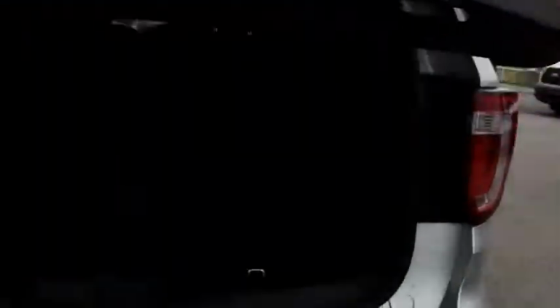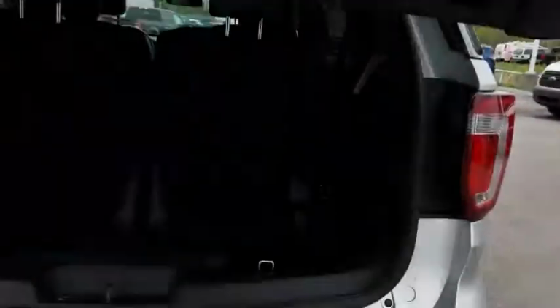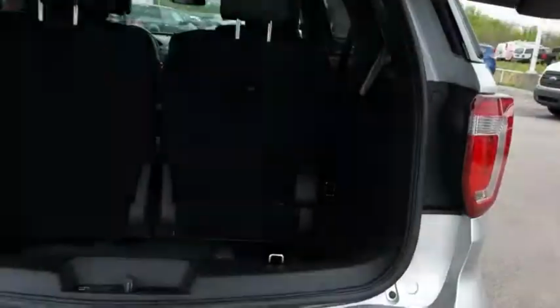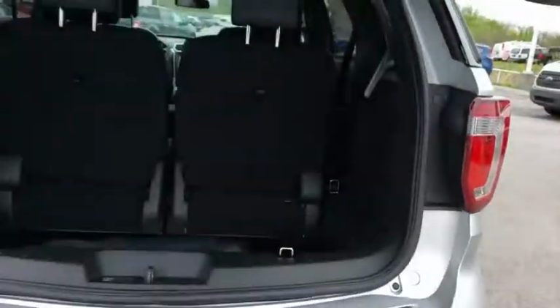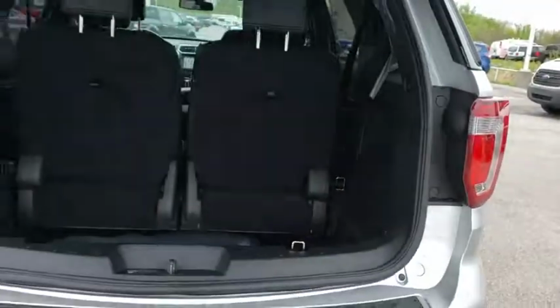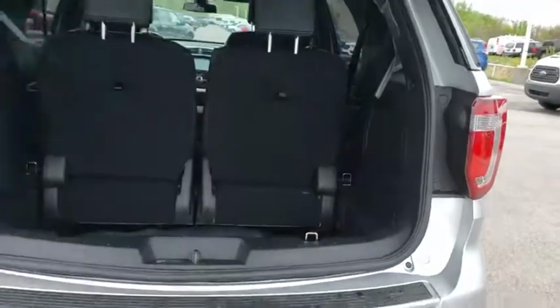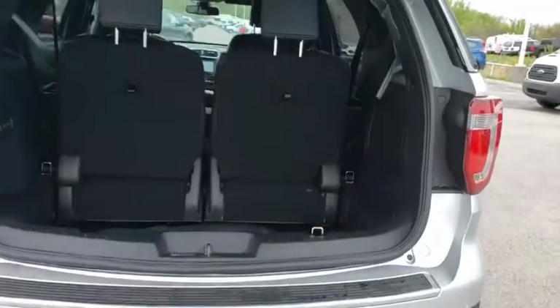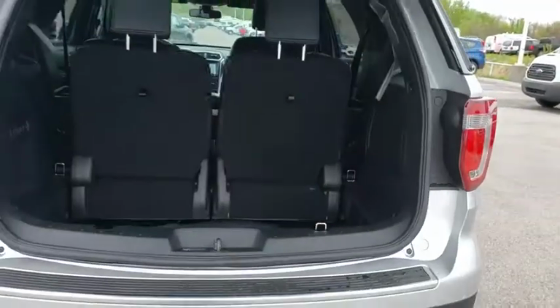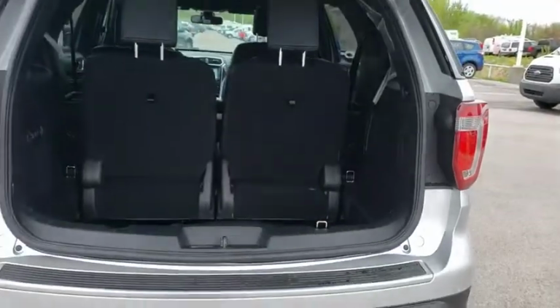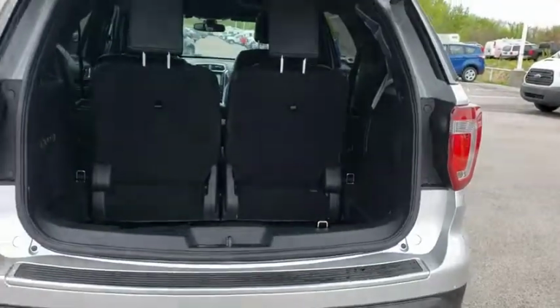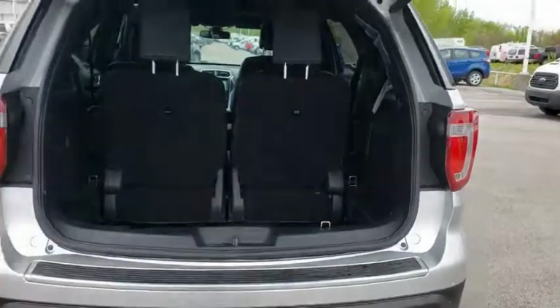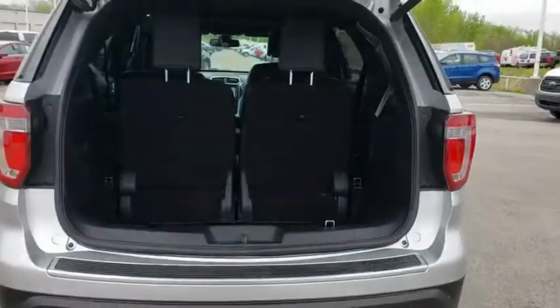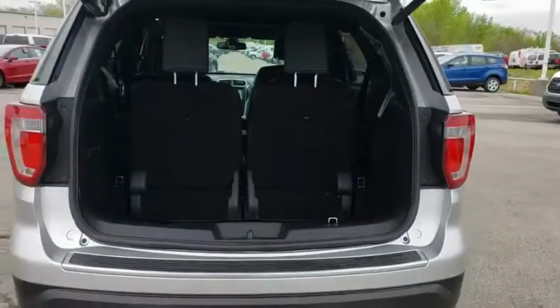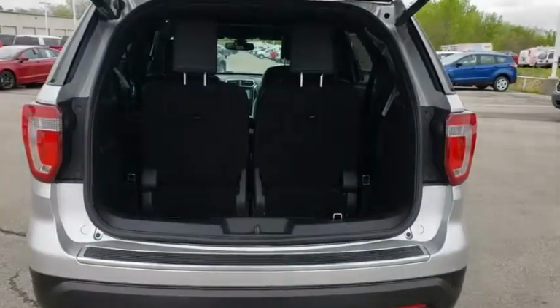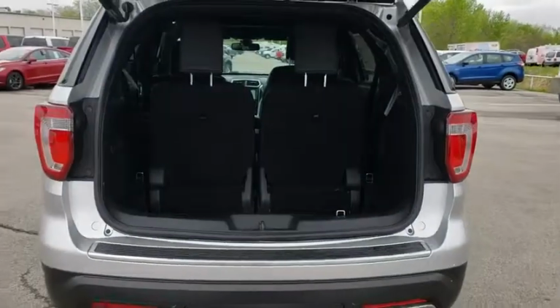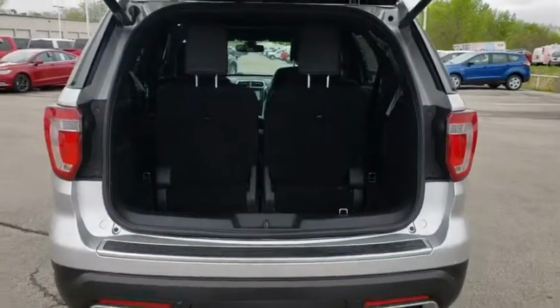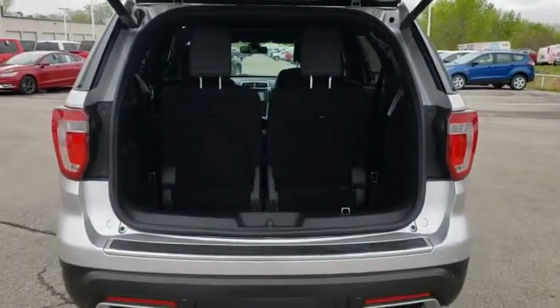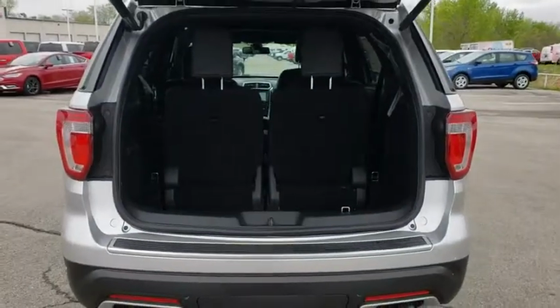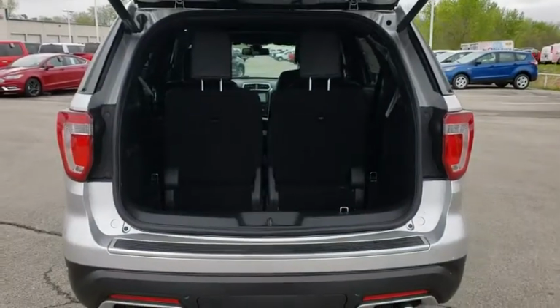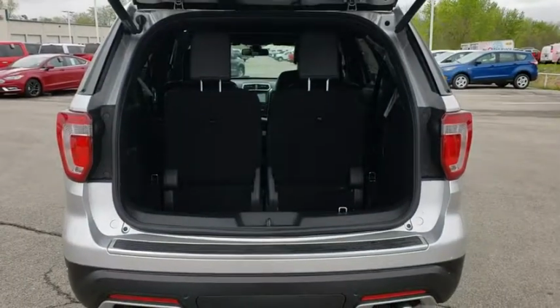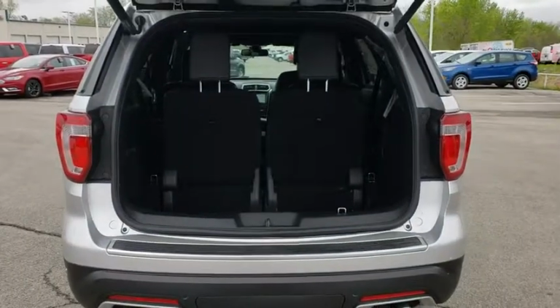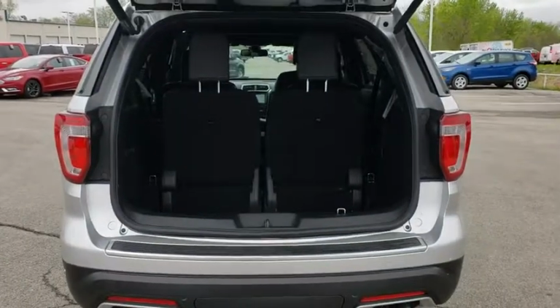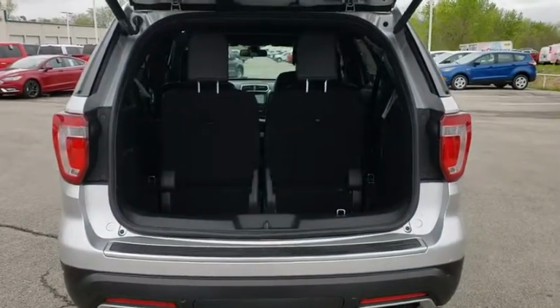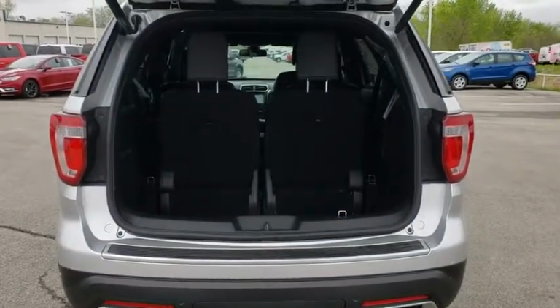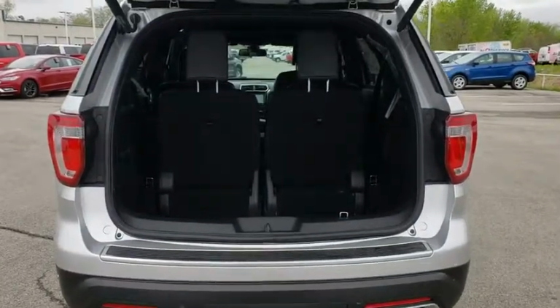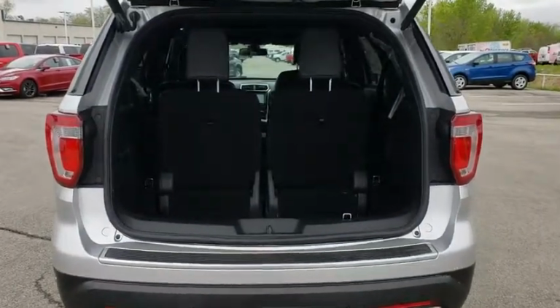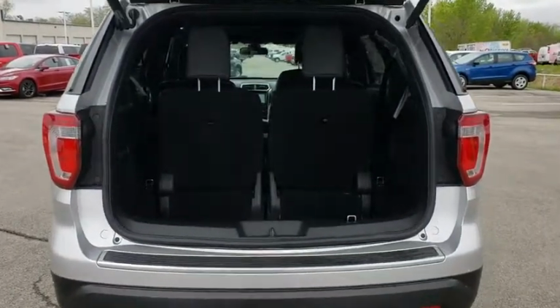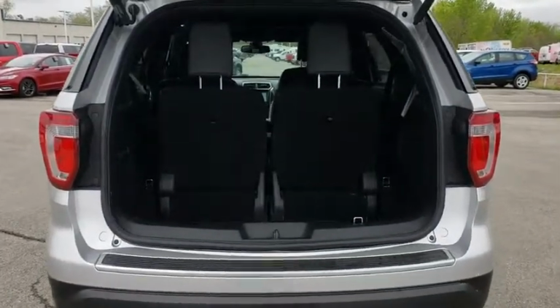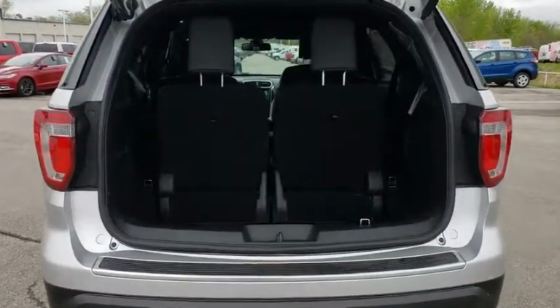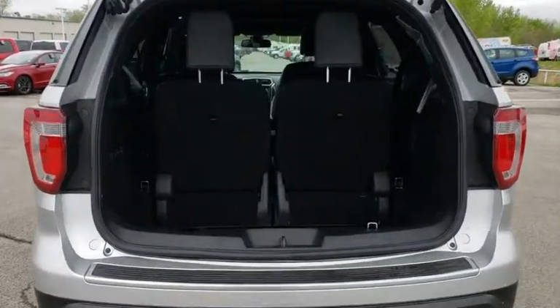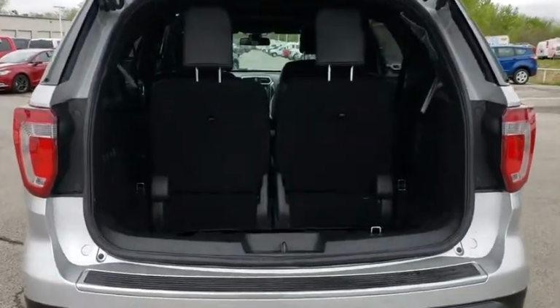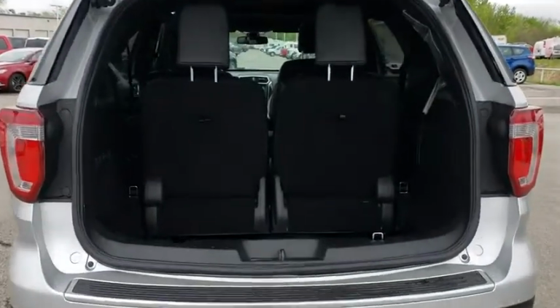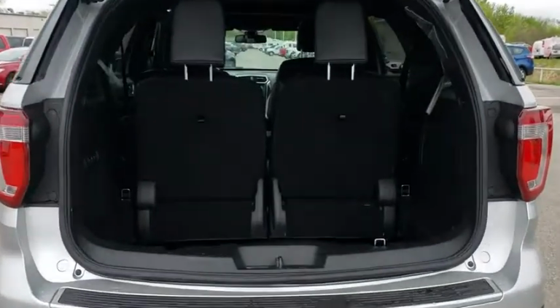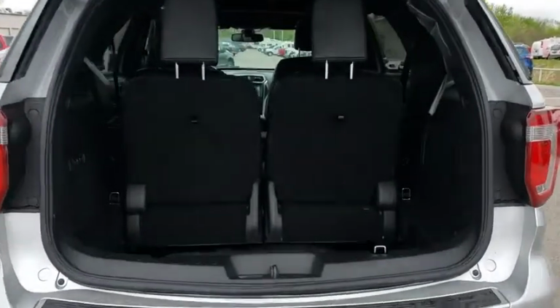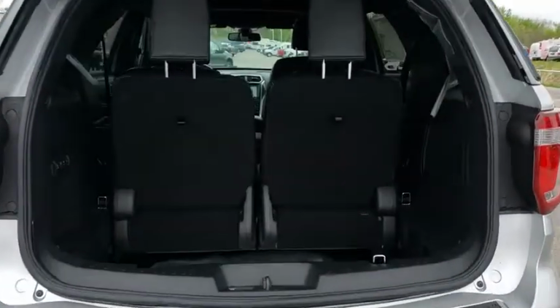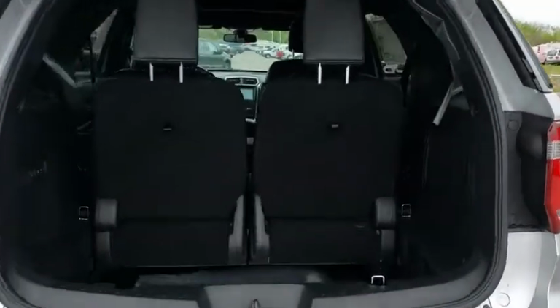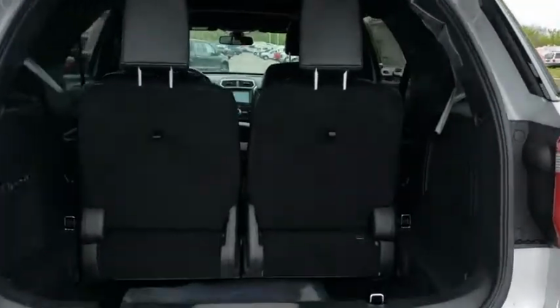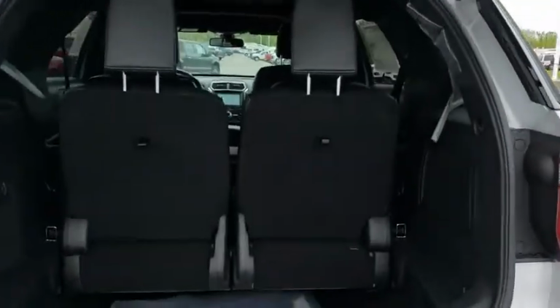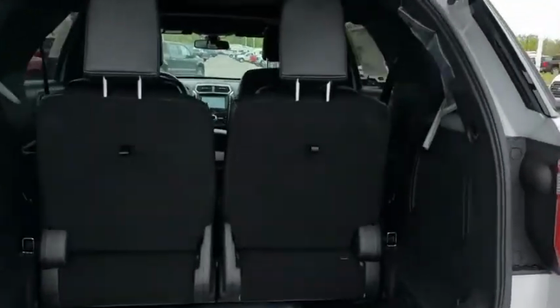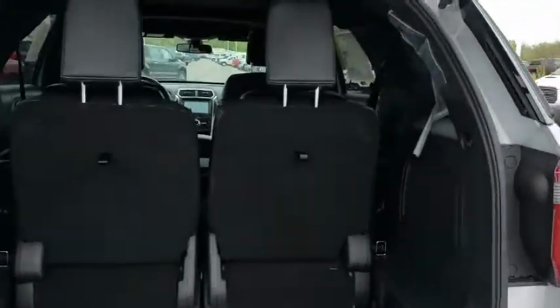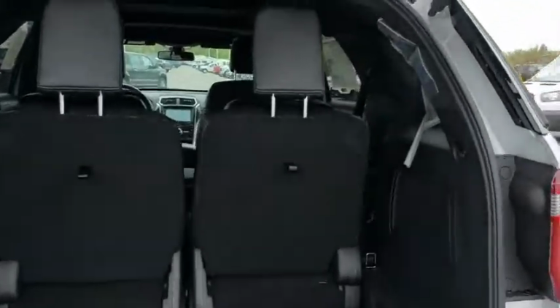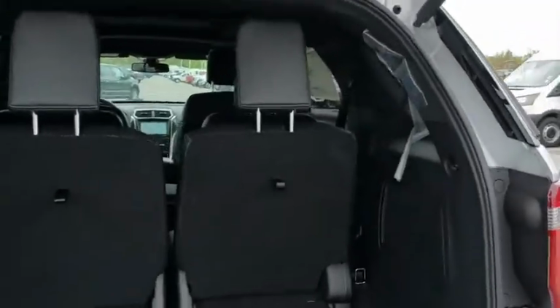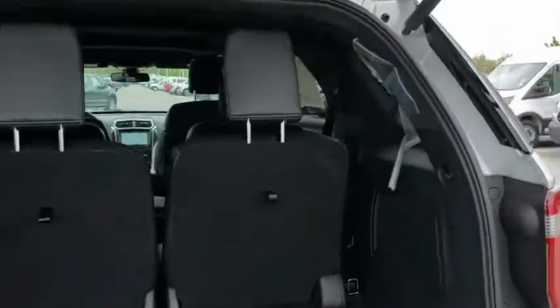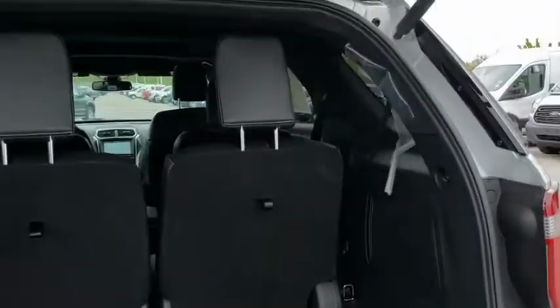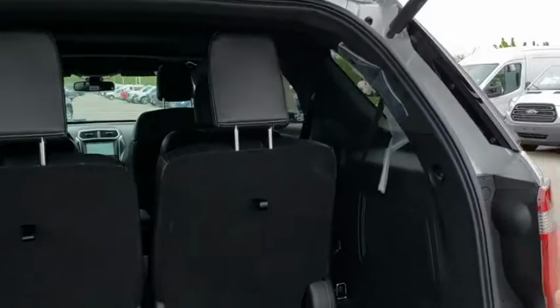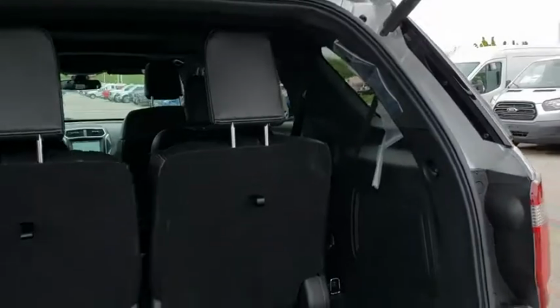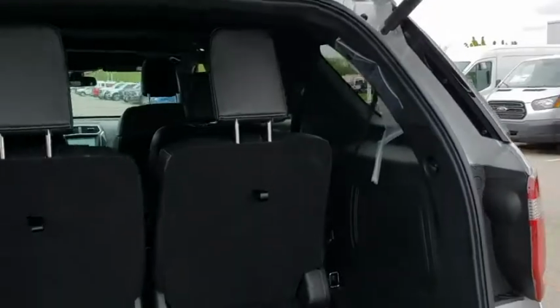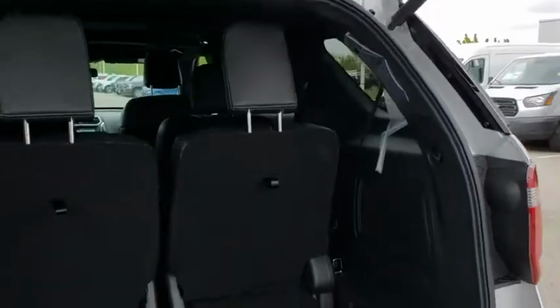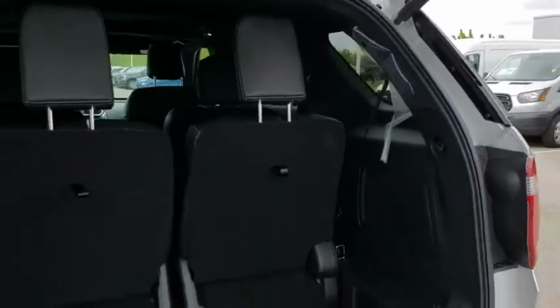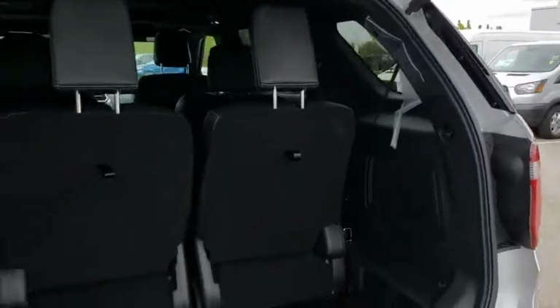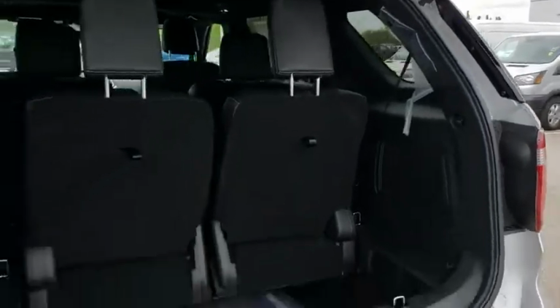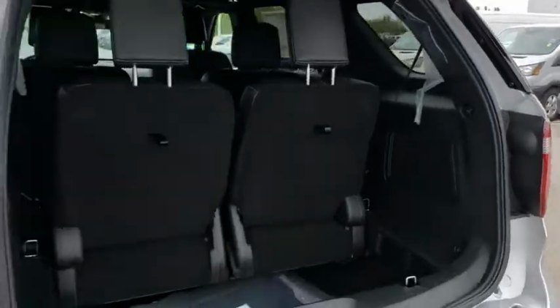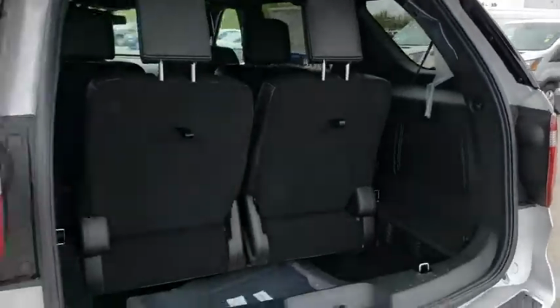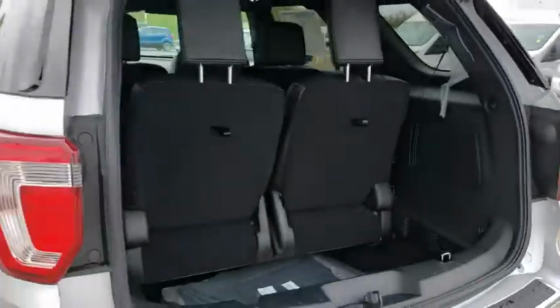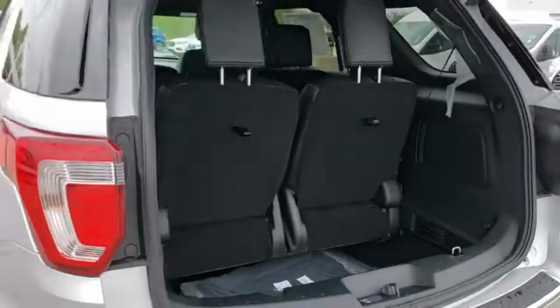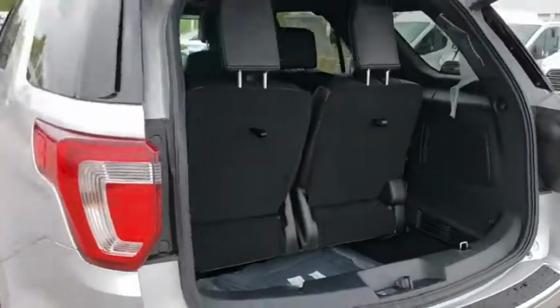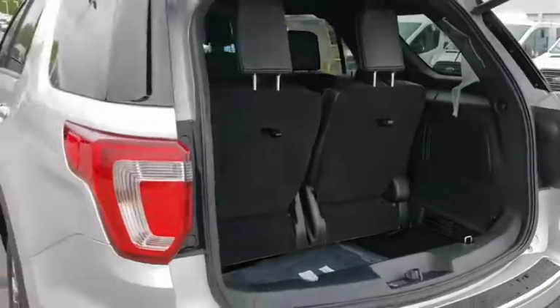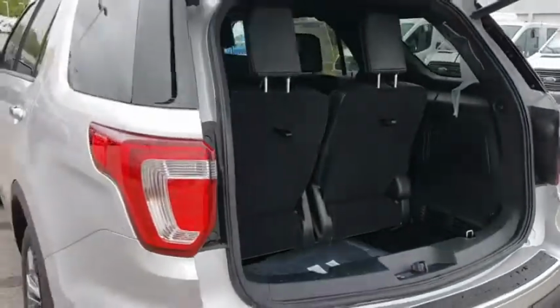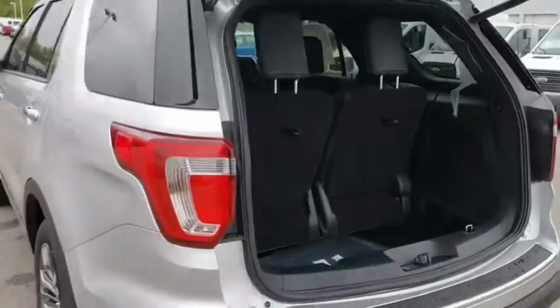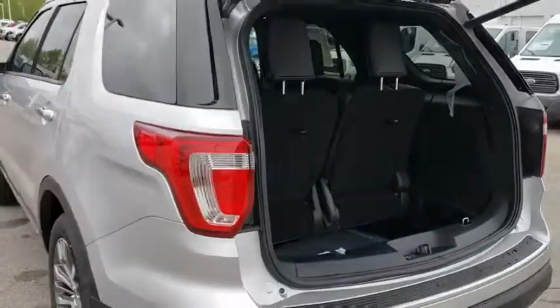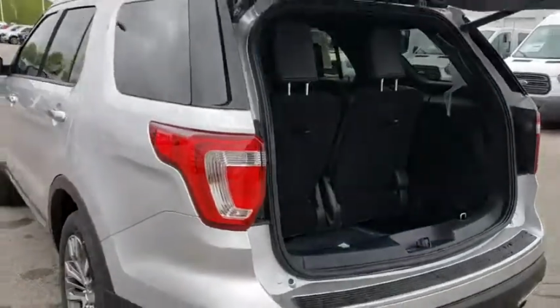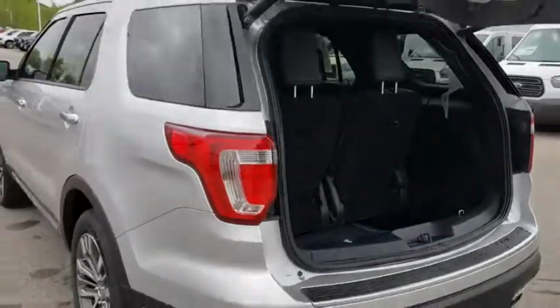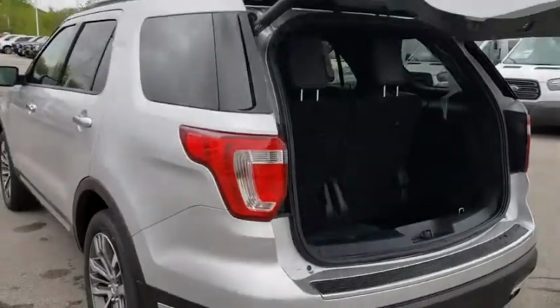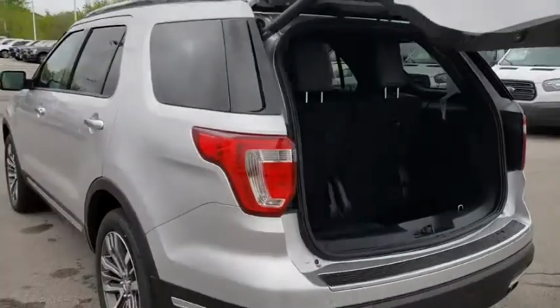Leather-wrapped steering wheel, power steering, adjustable steering wheel, cruise control, aluminum wheels, keyless start.